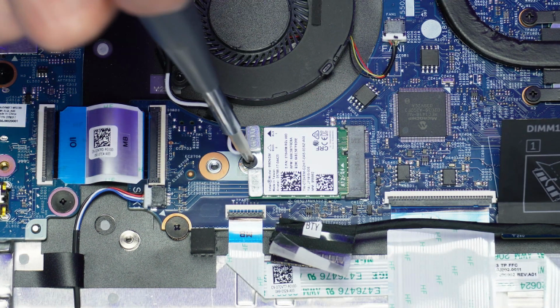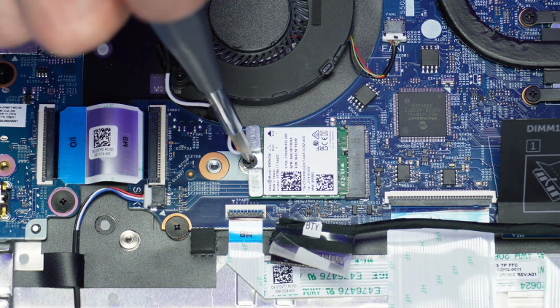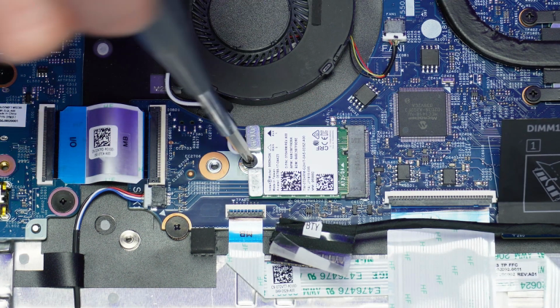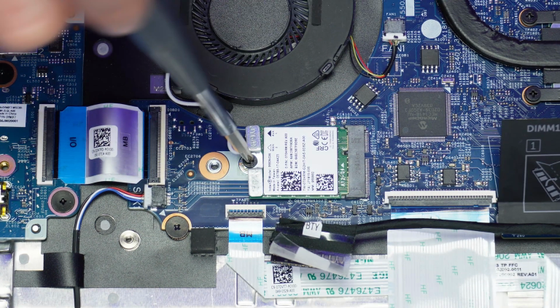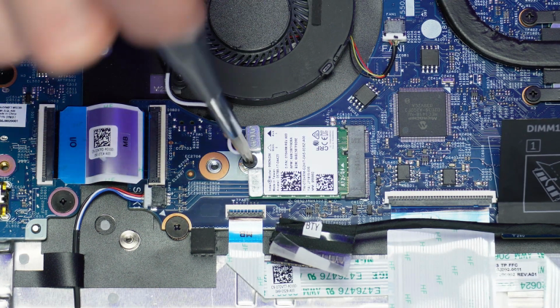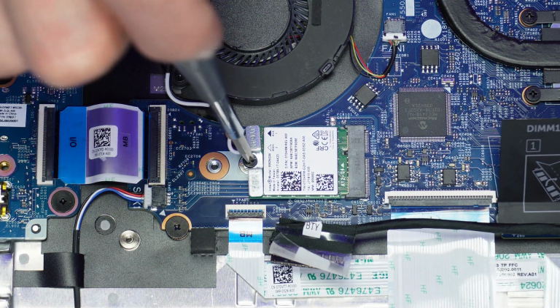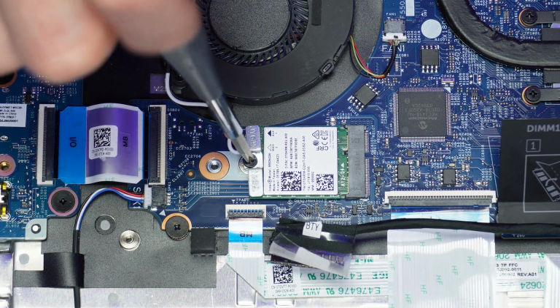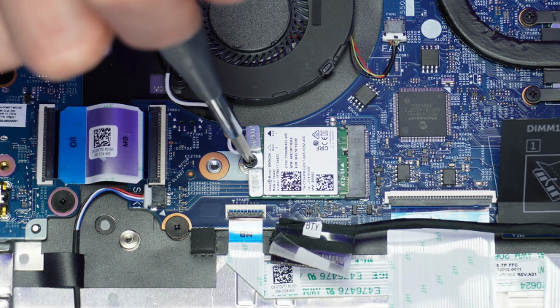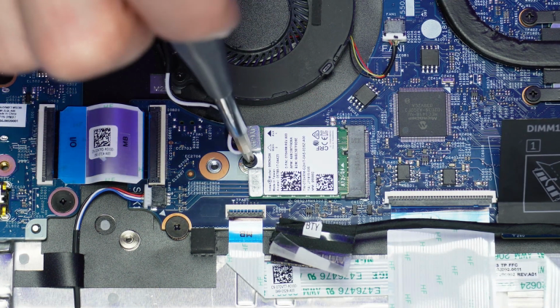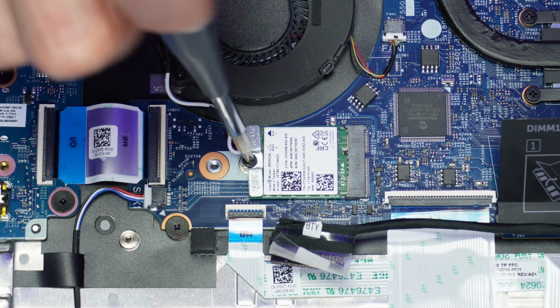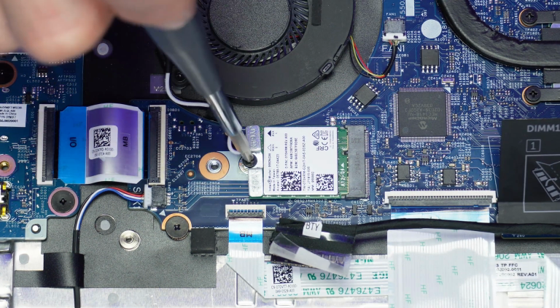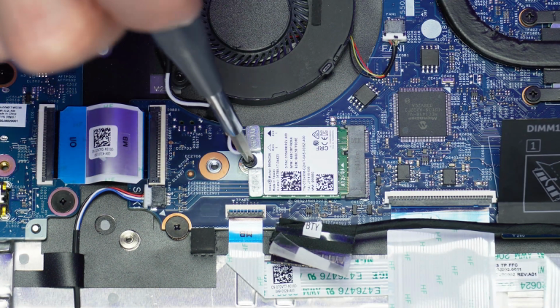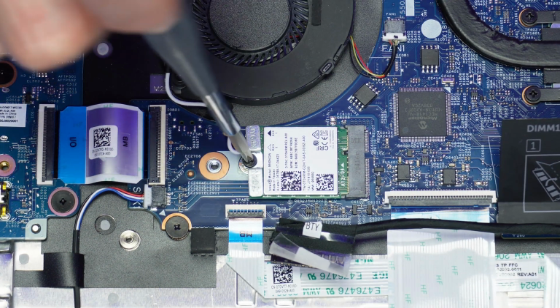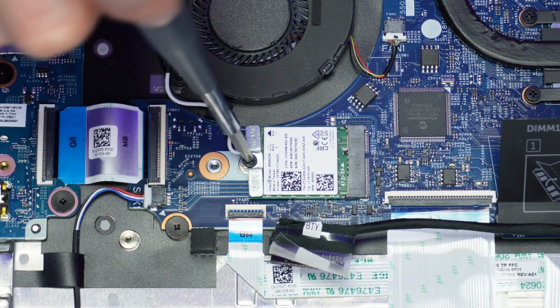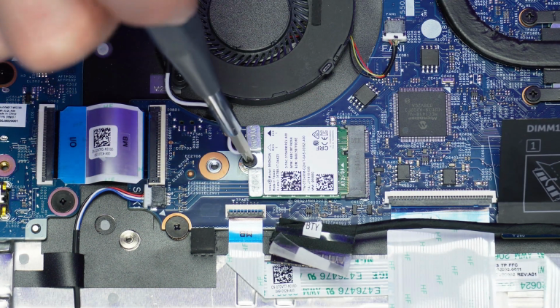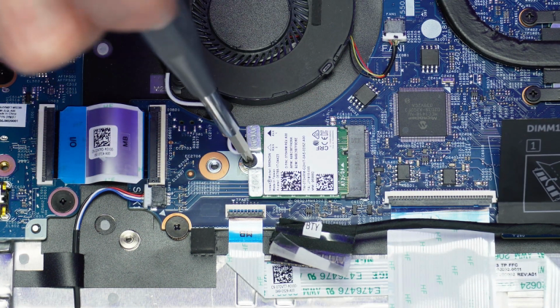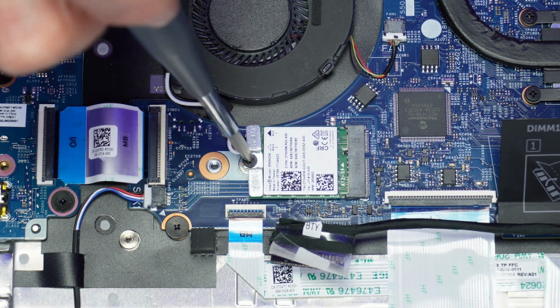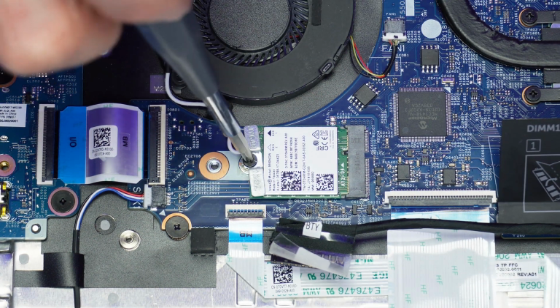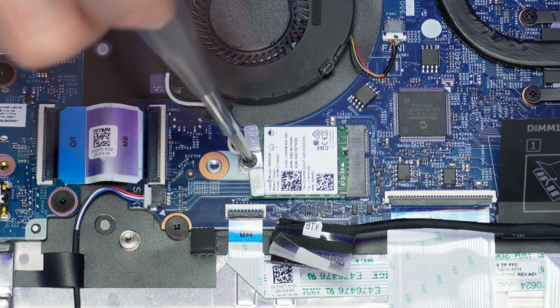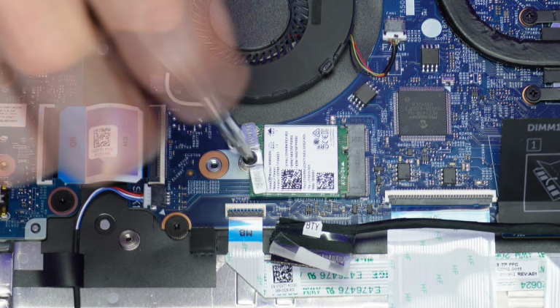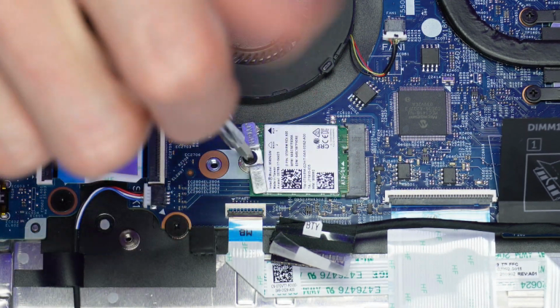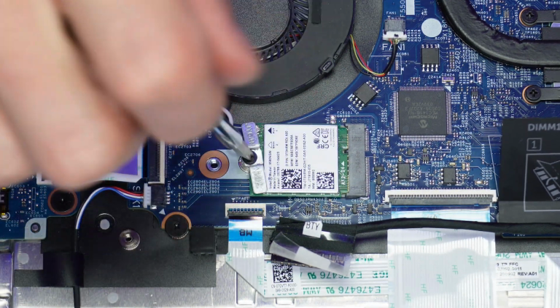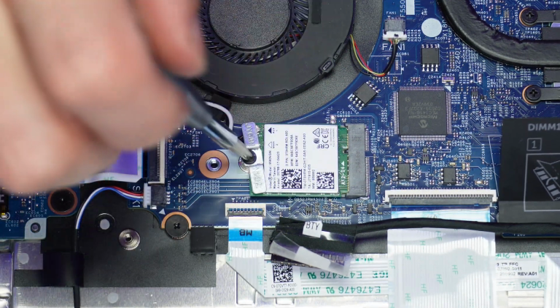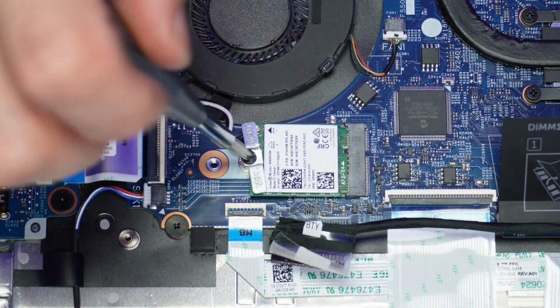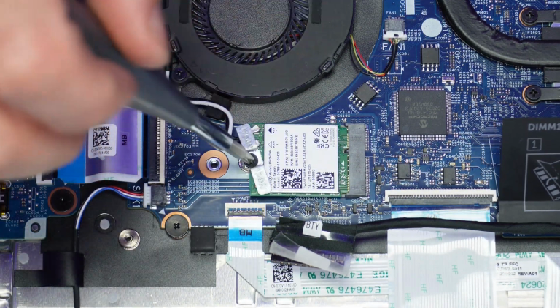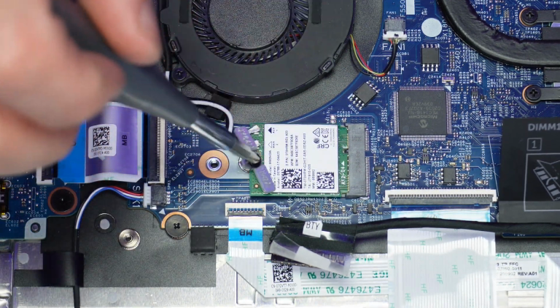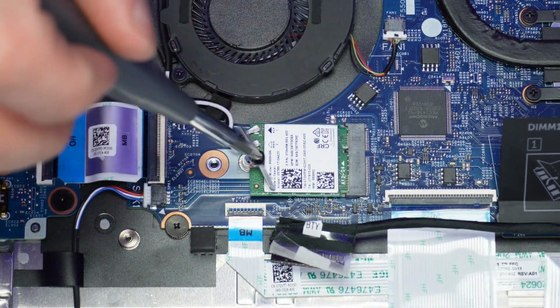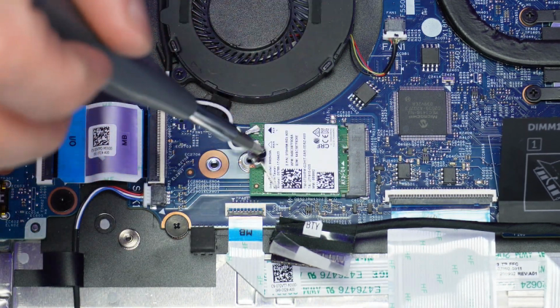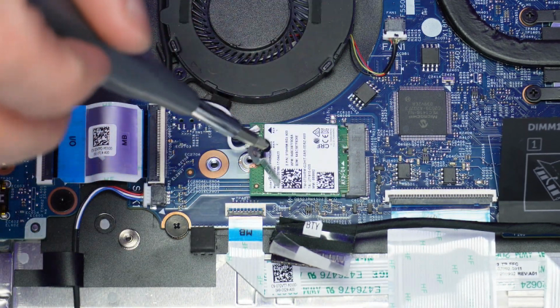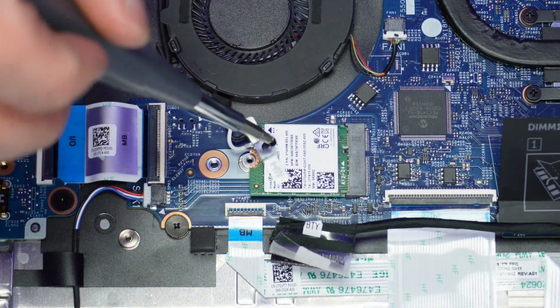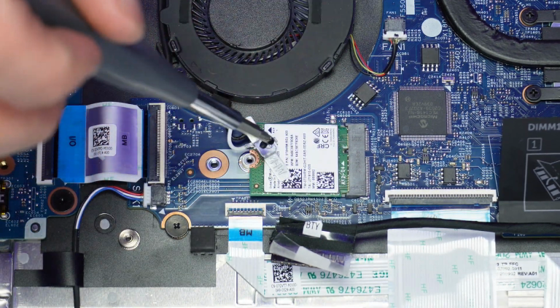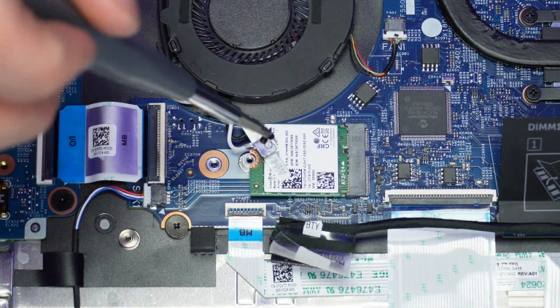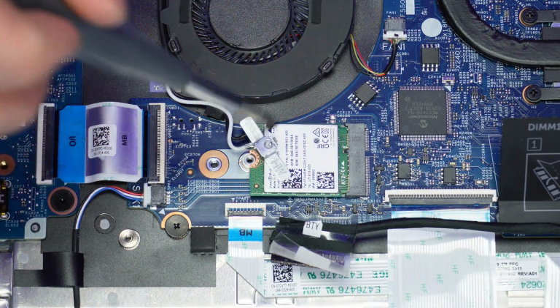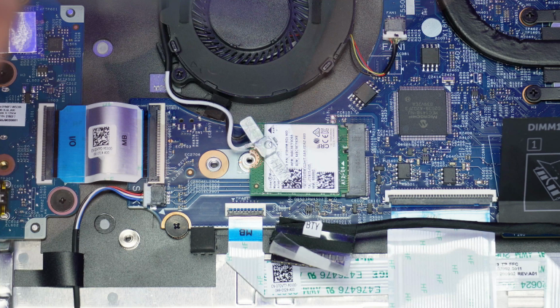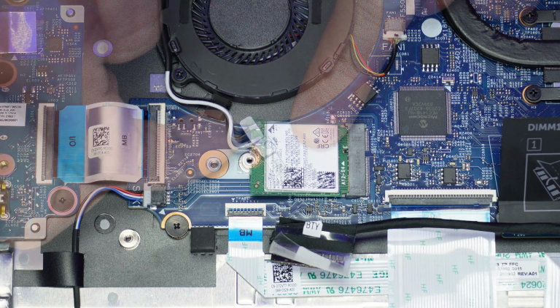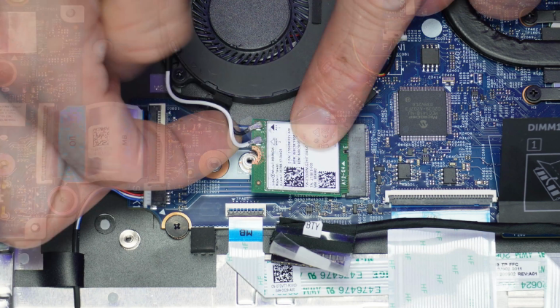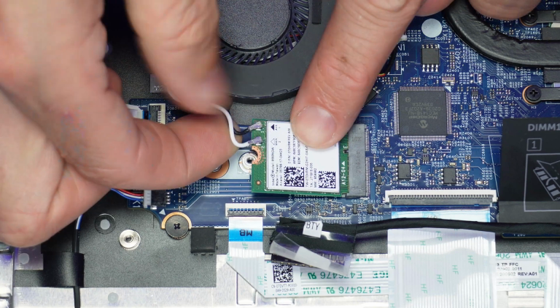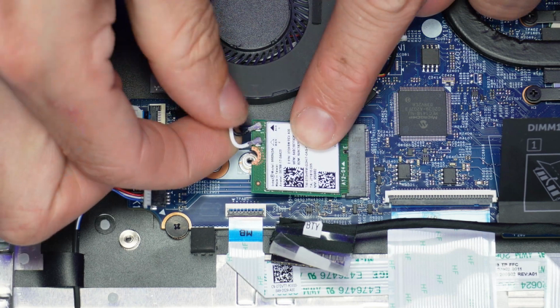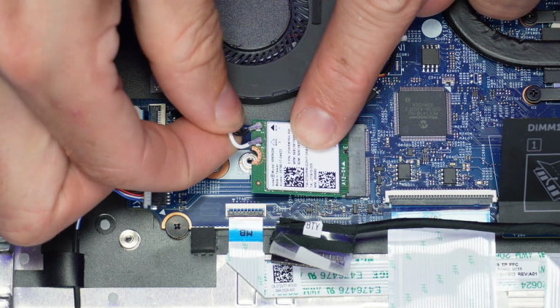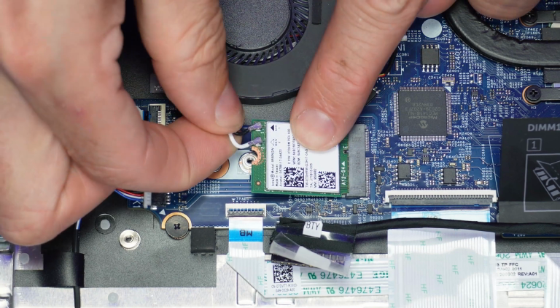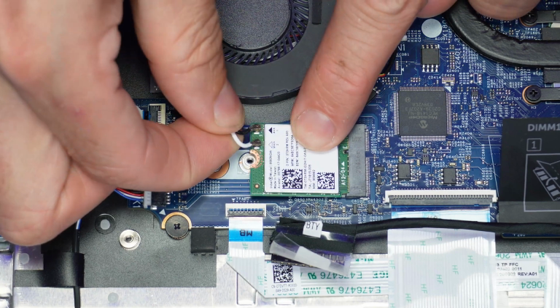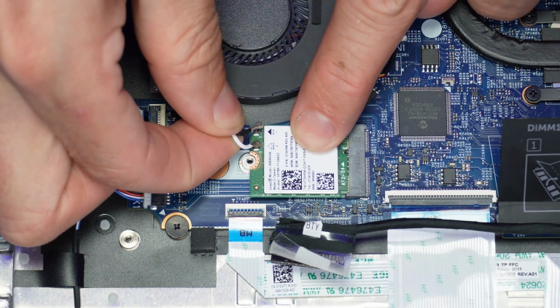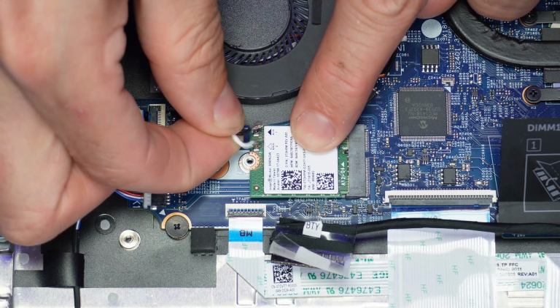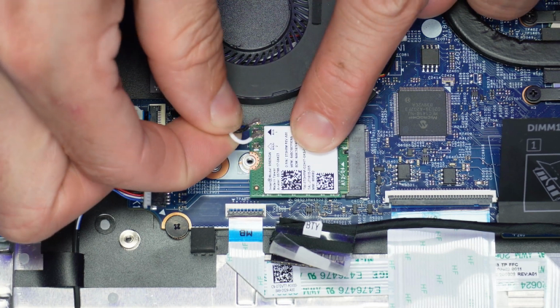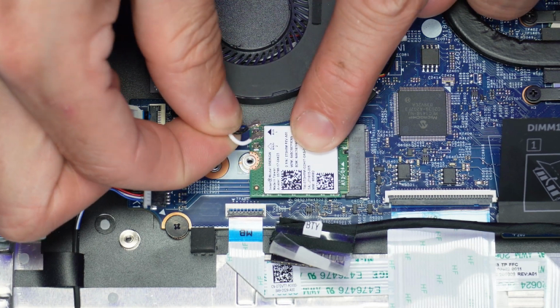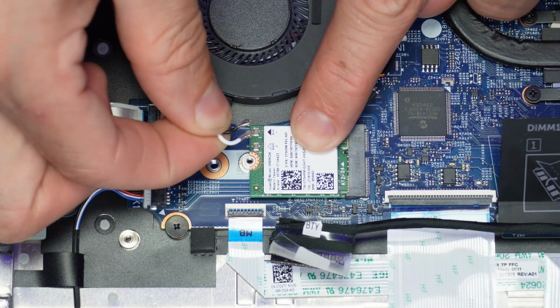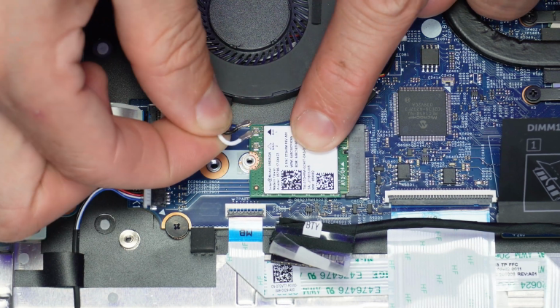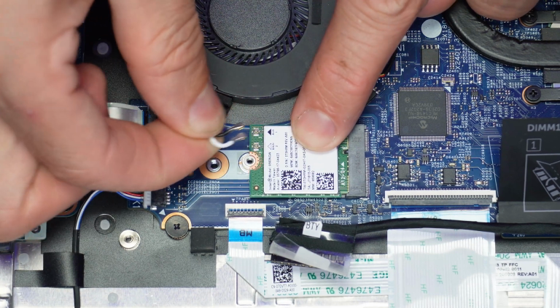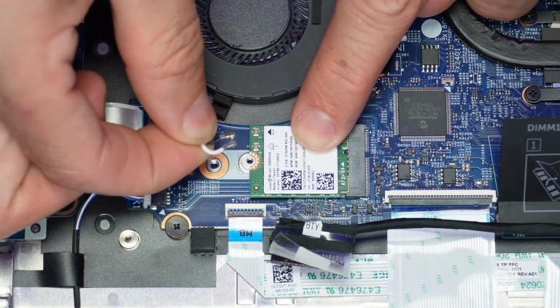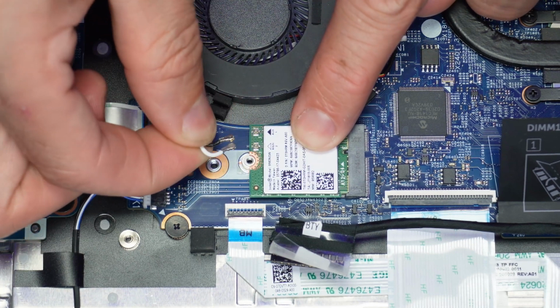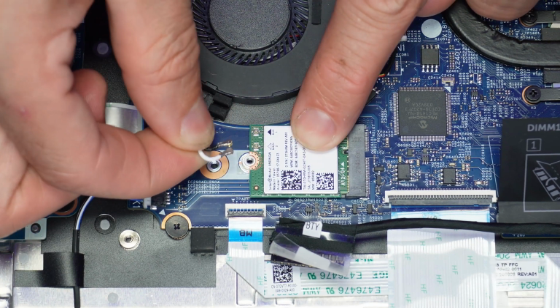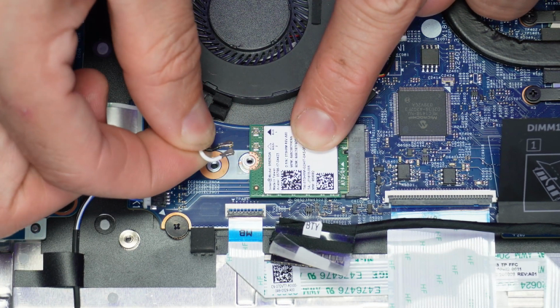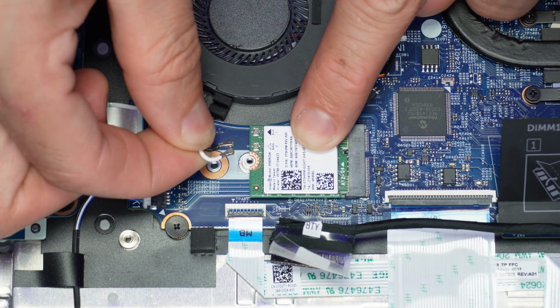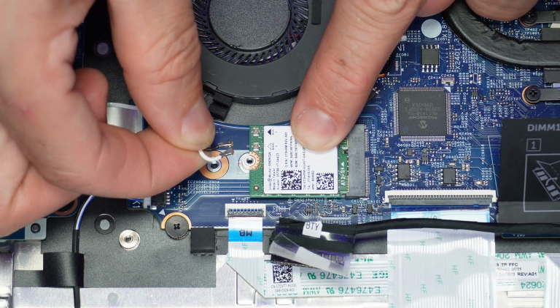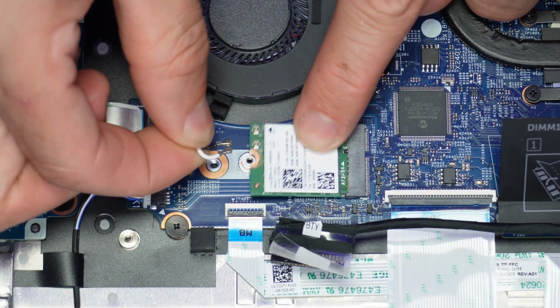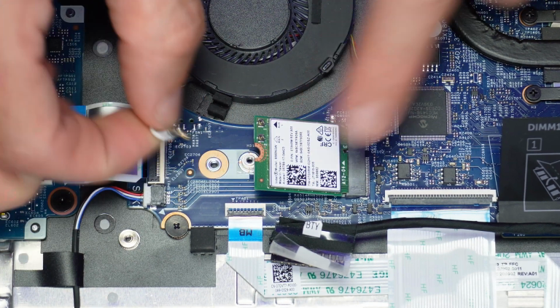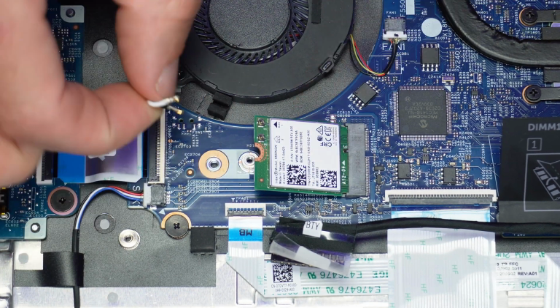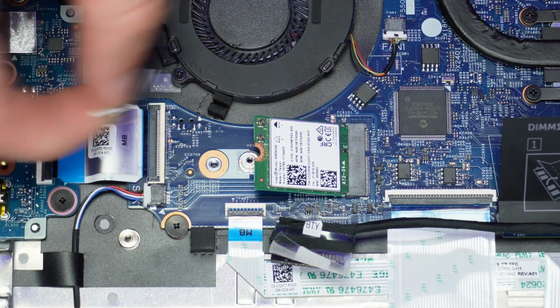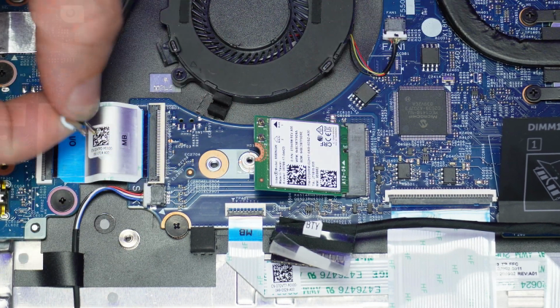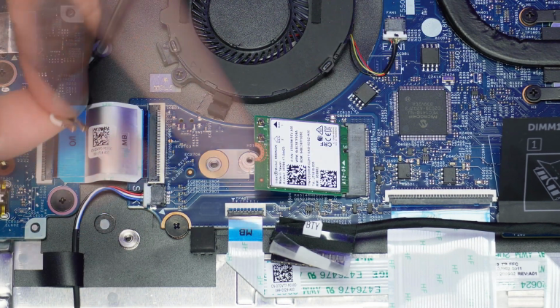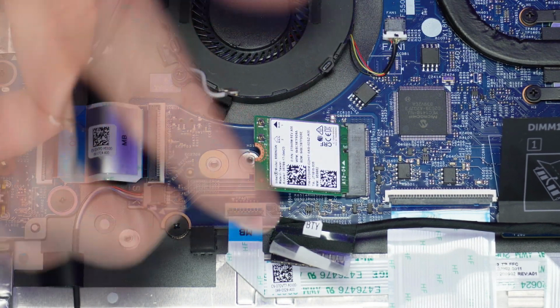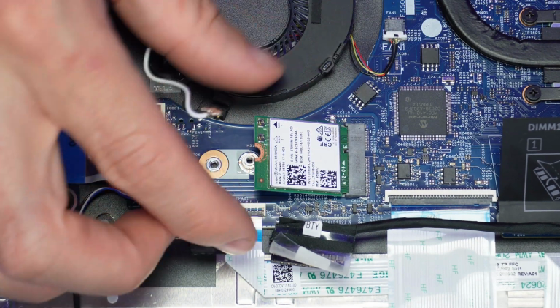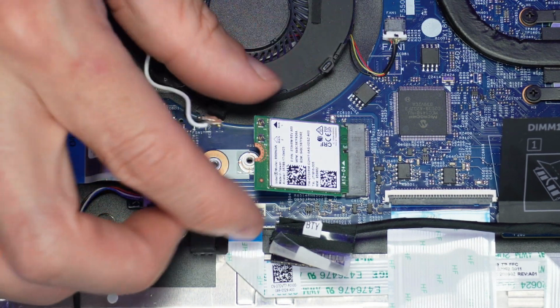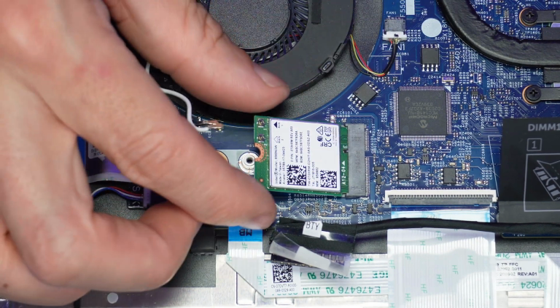Unscrew the wireless card and disconnect the antenna cable. Then gently slide it out.